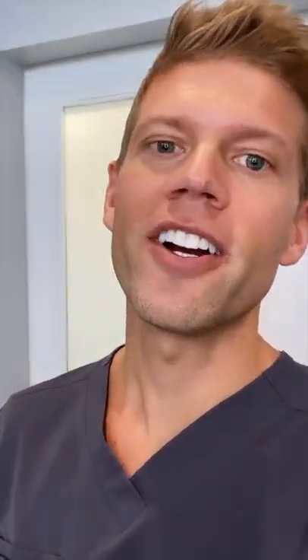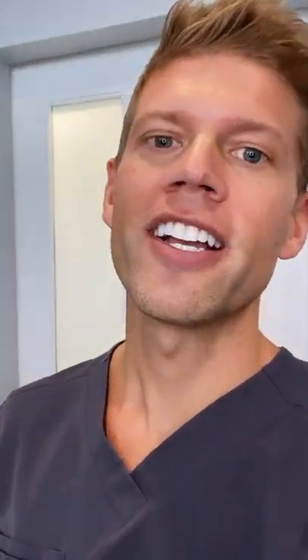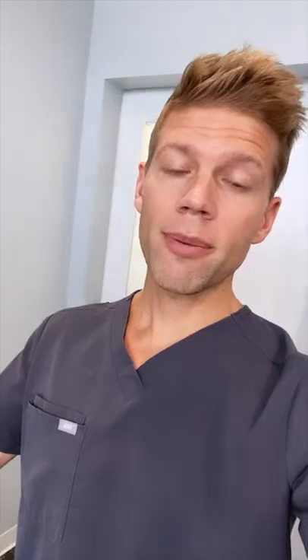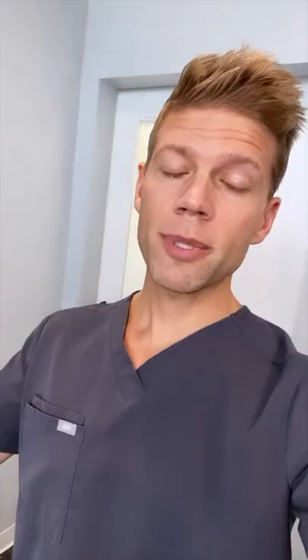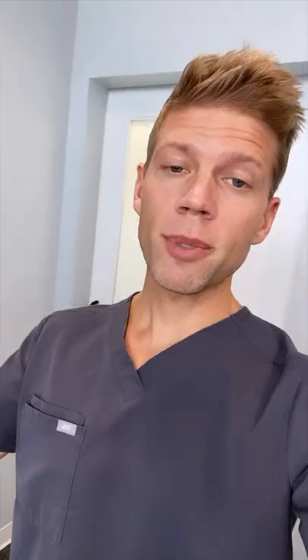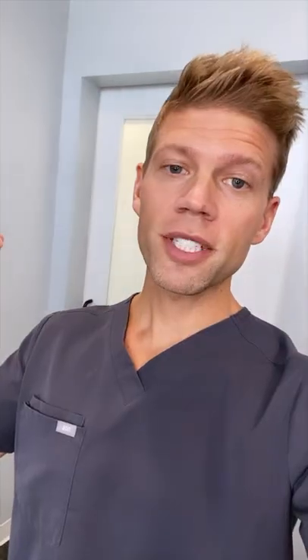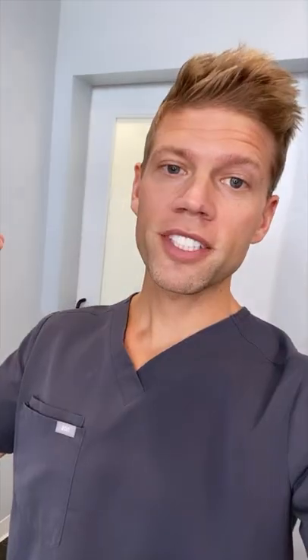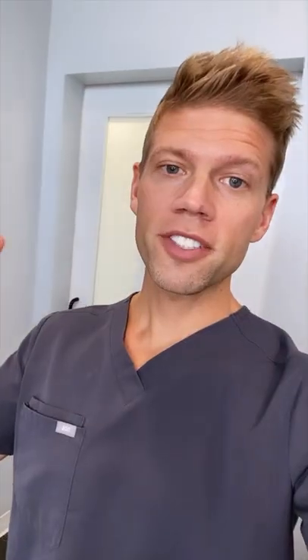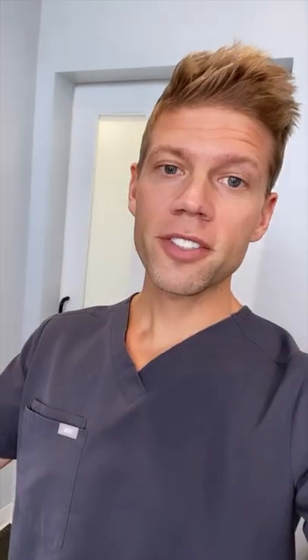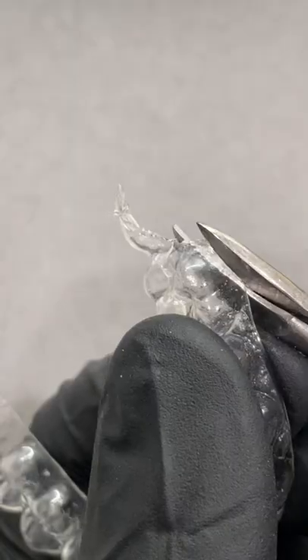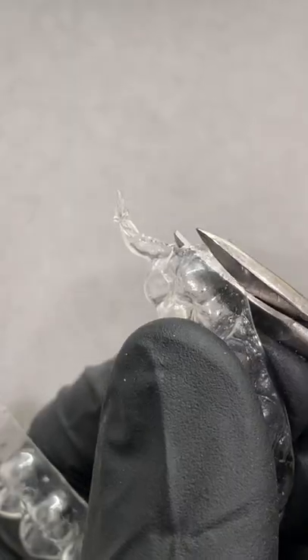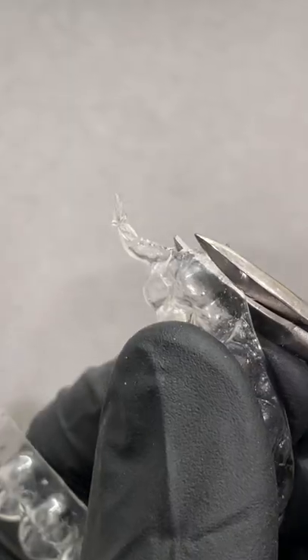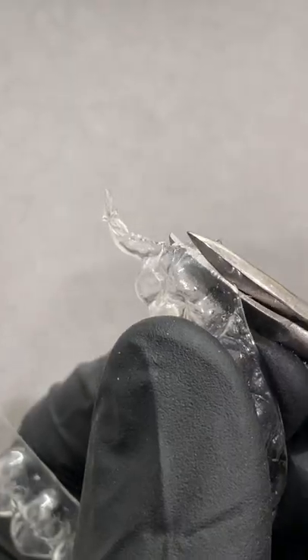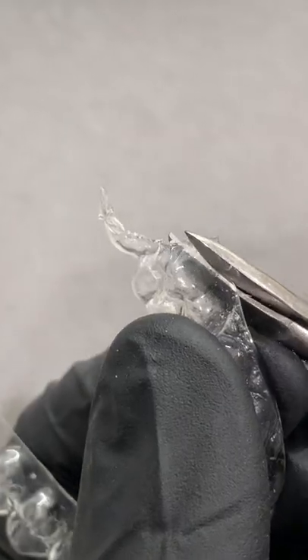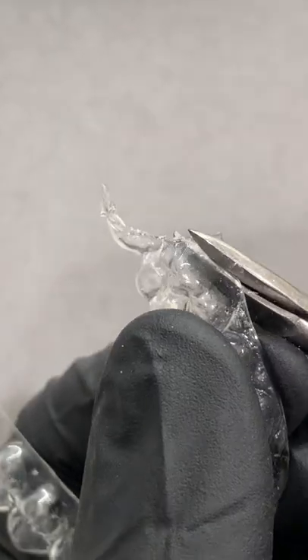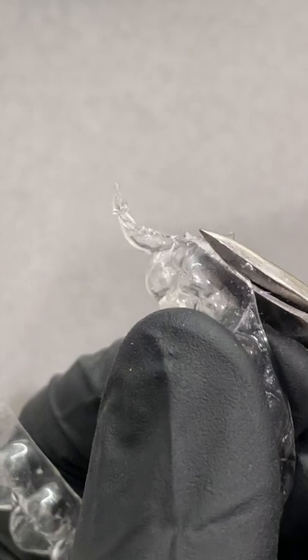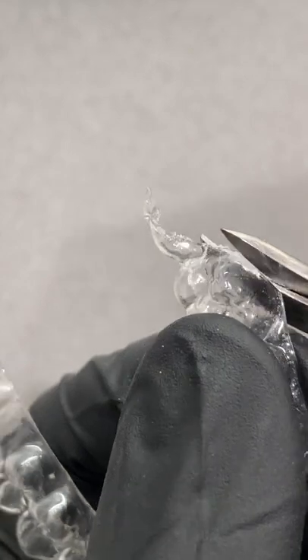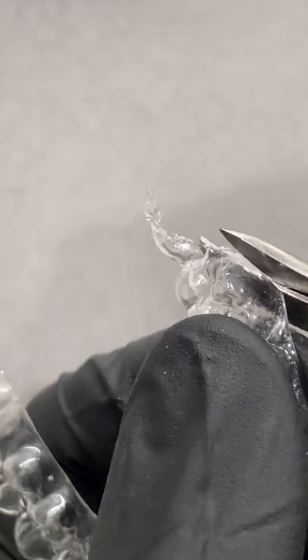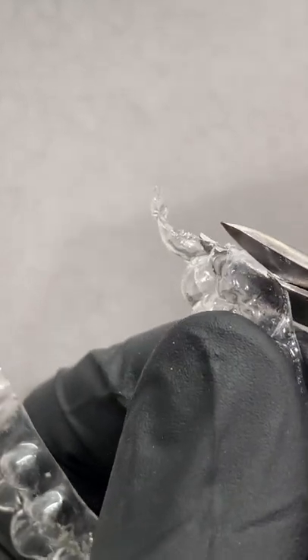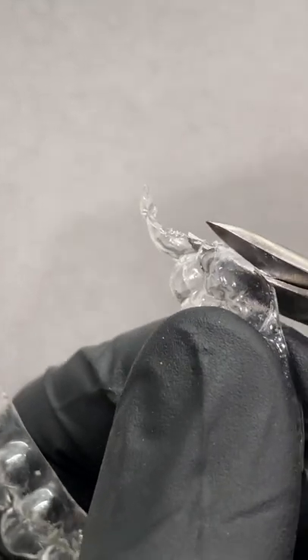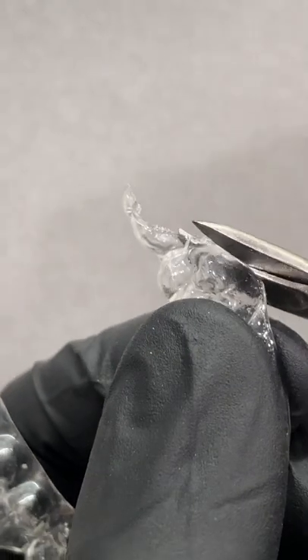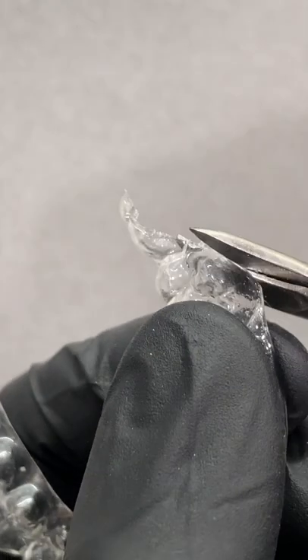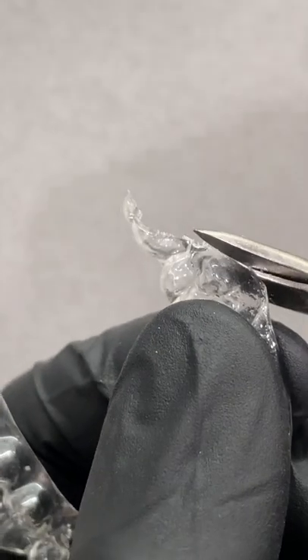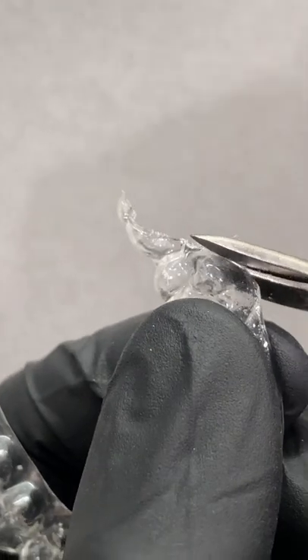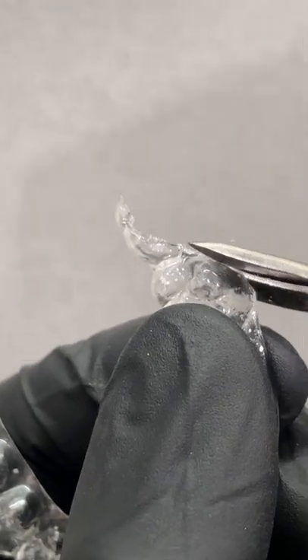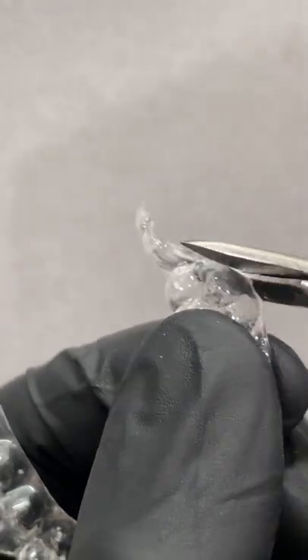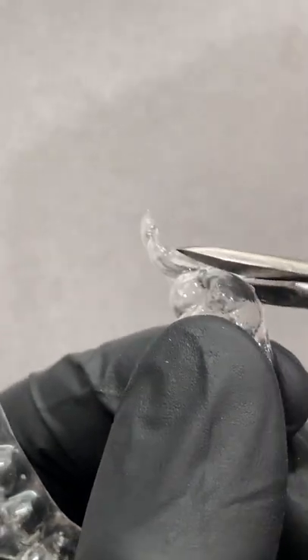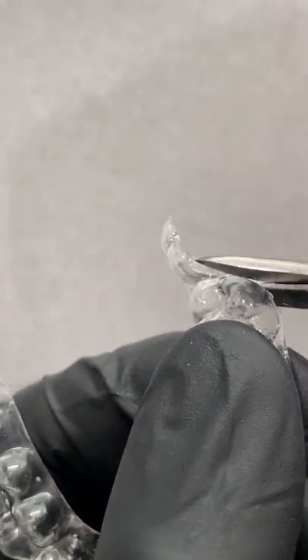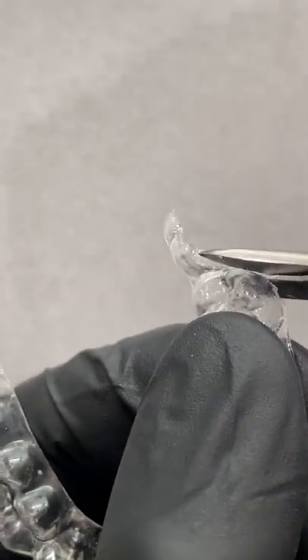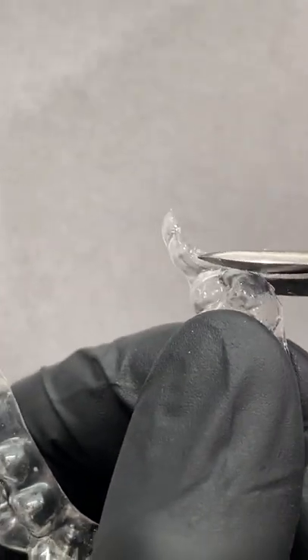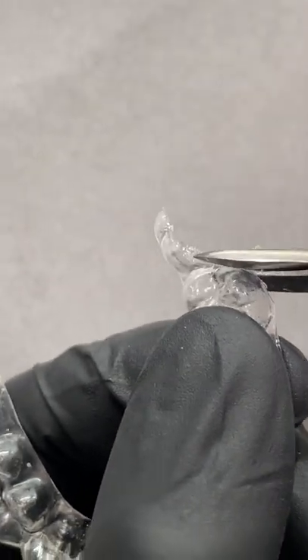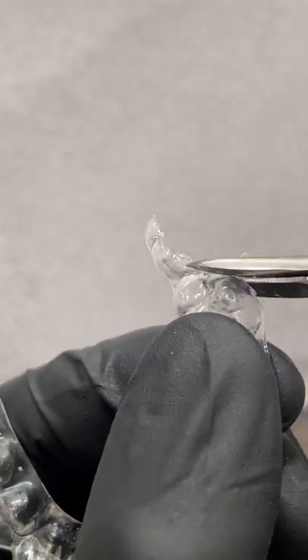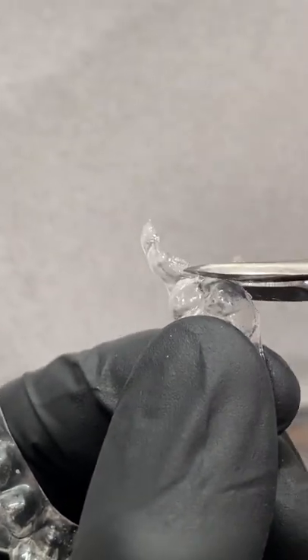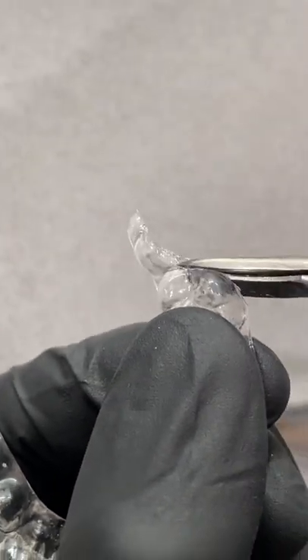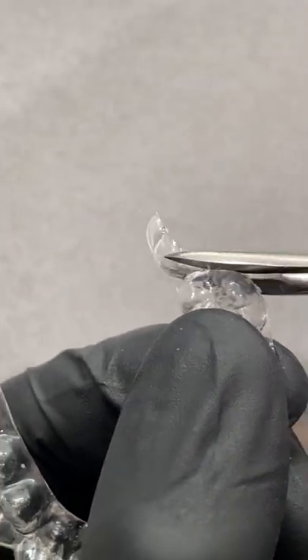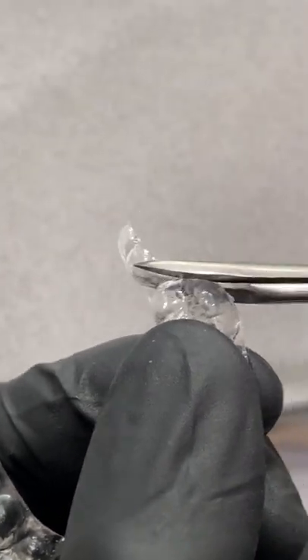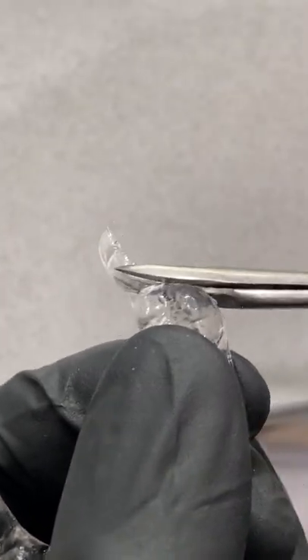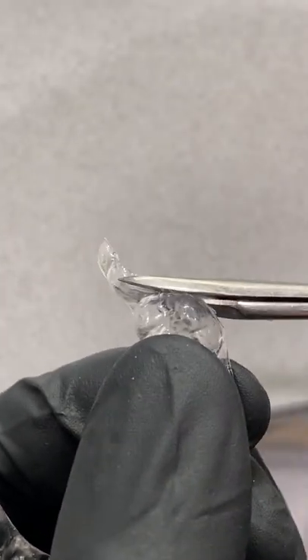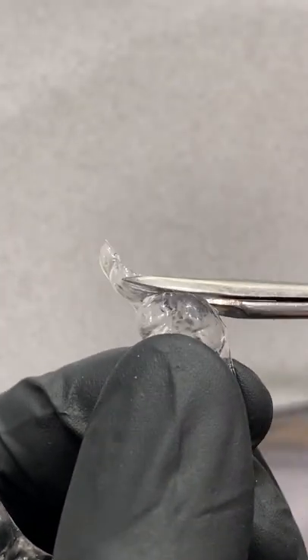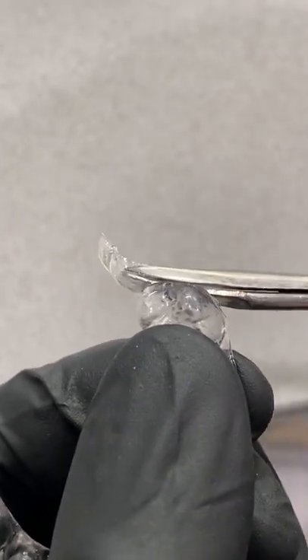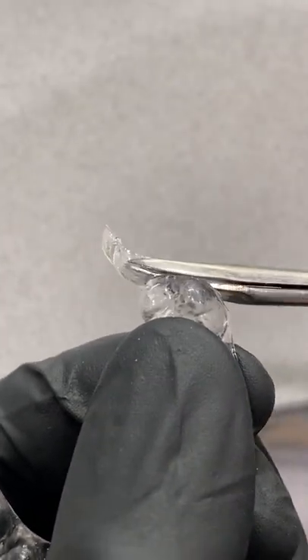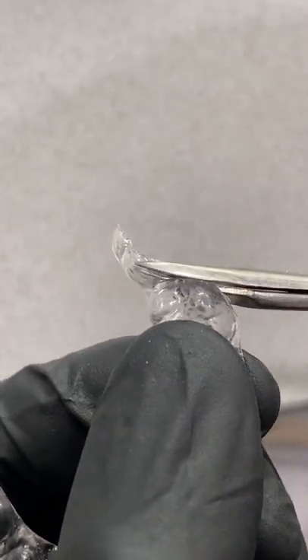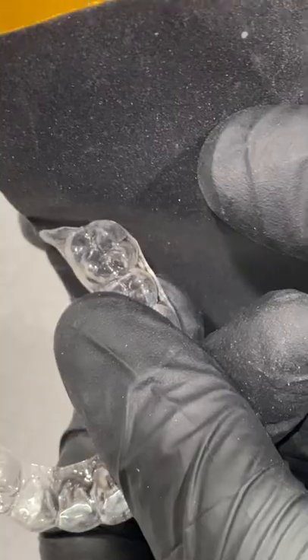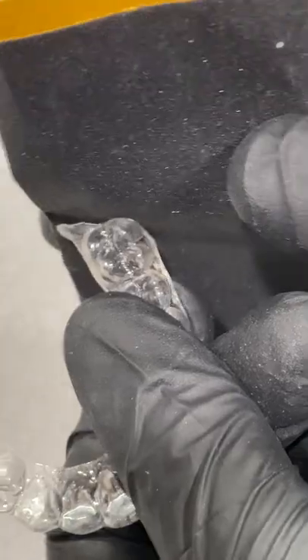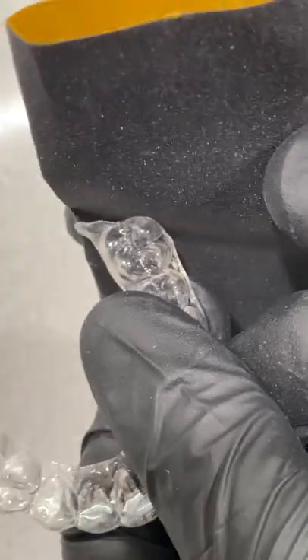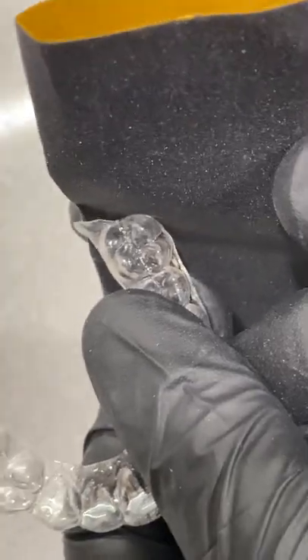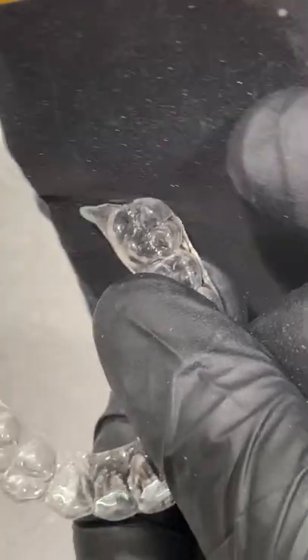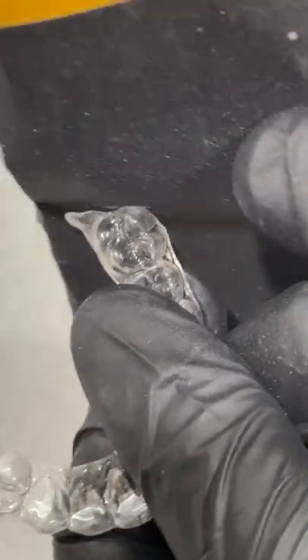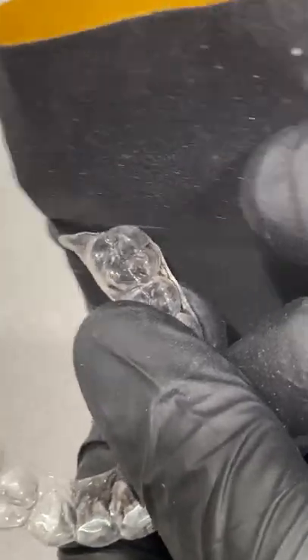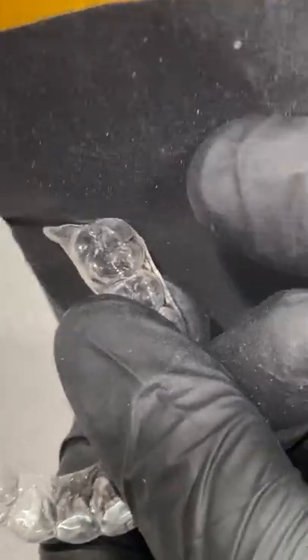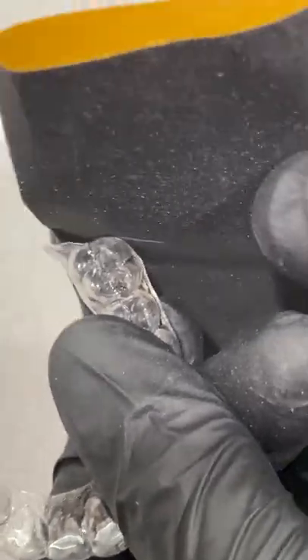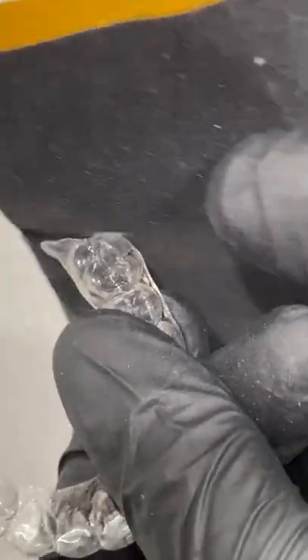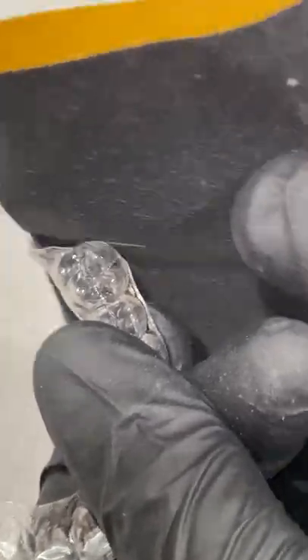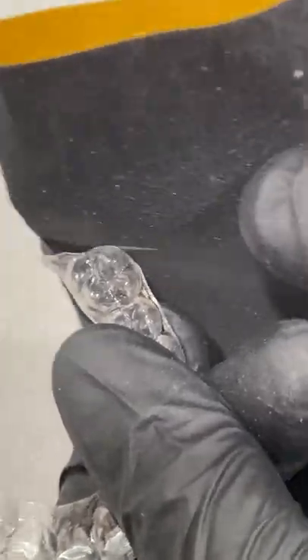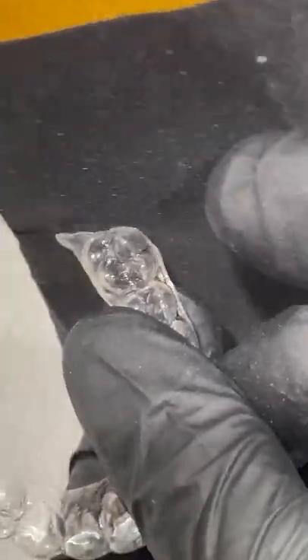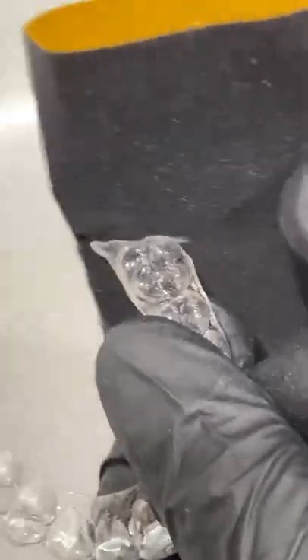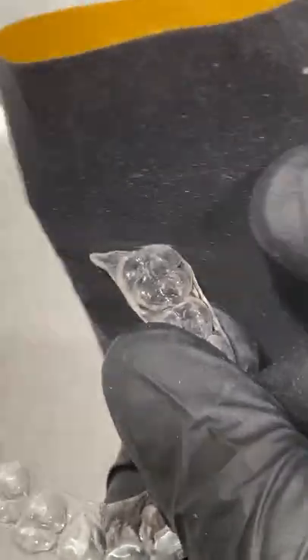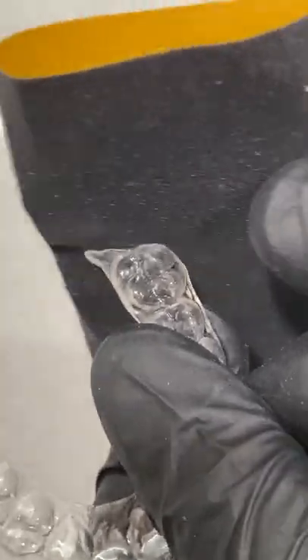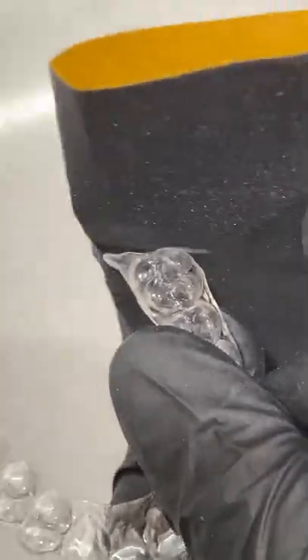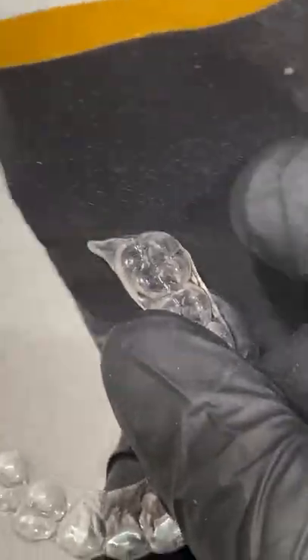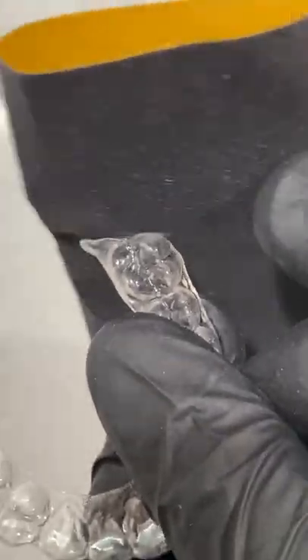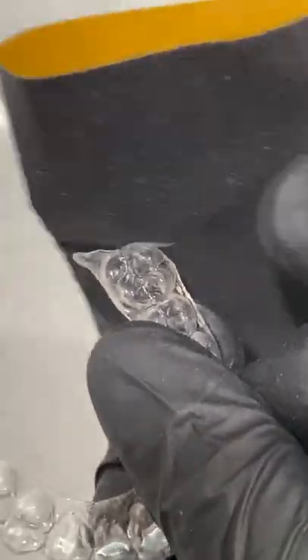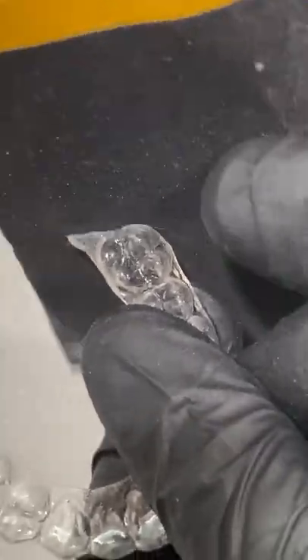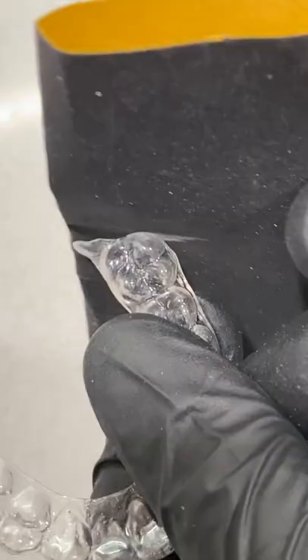First, grab a small scissors and cut off the sharp areas of the retainer where your dog chewed. Then take a nail file or piece of fine sandpaper and smooth the edges out like this.